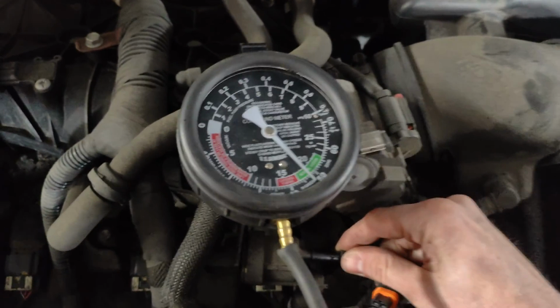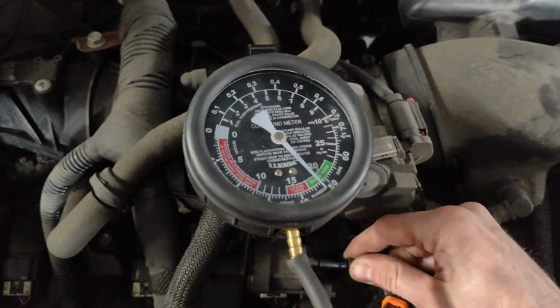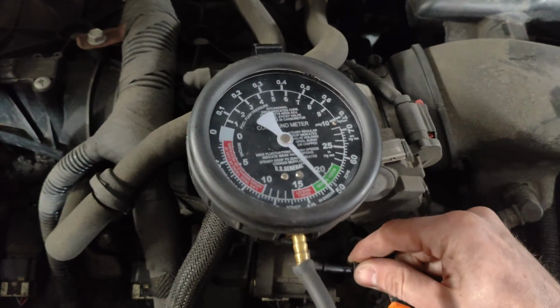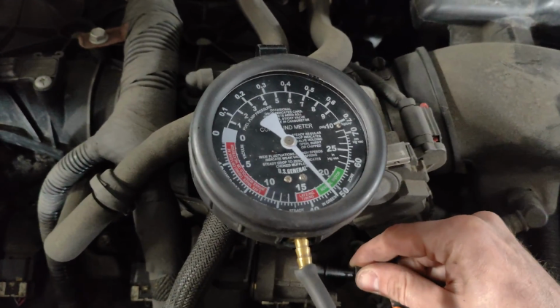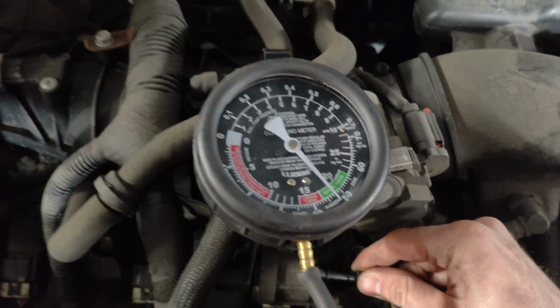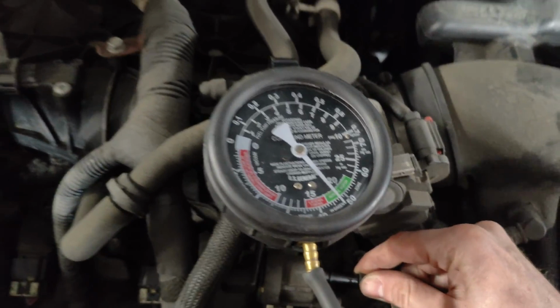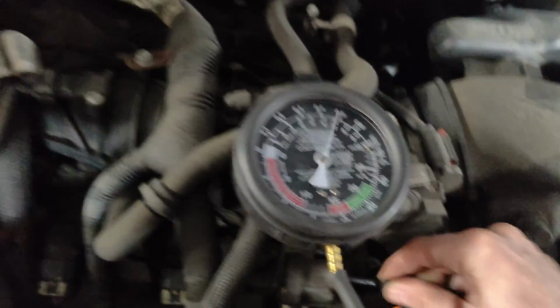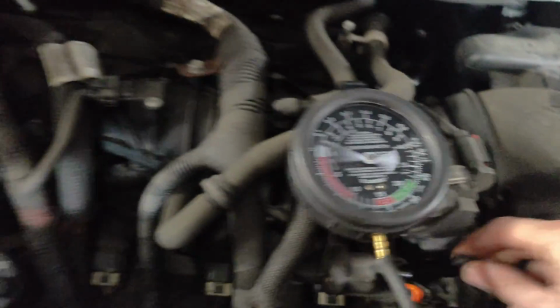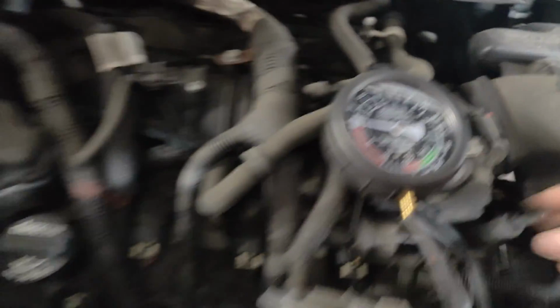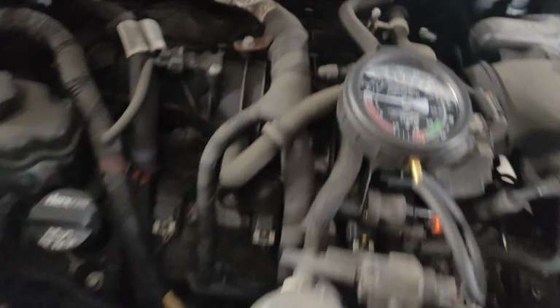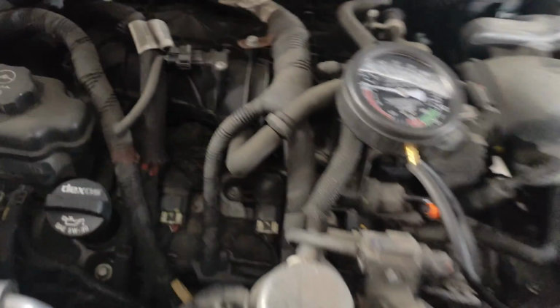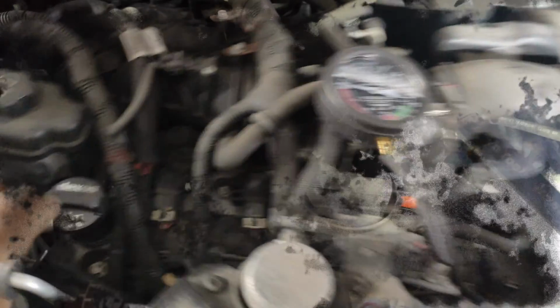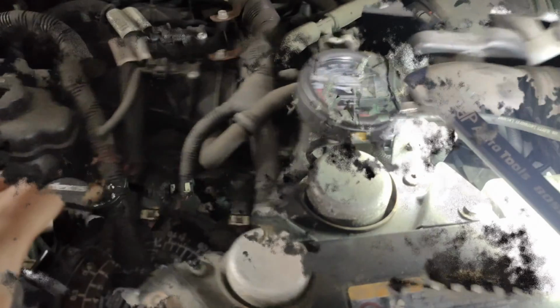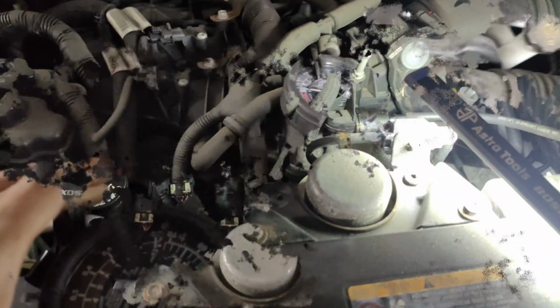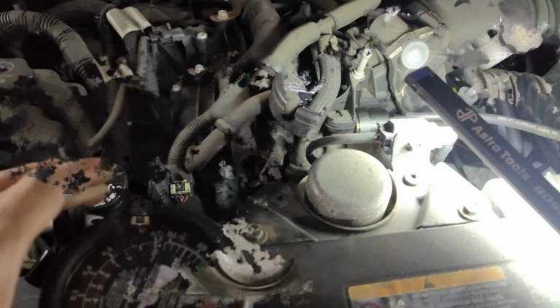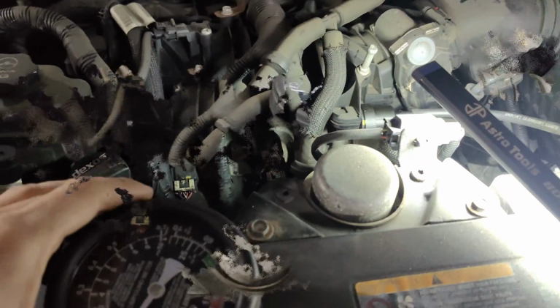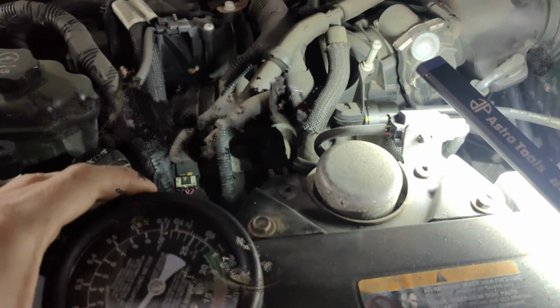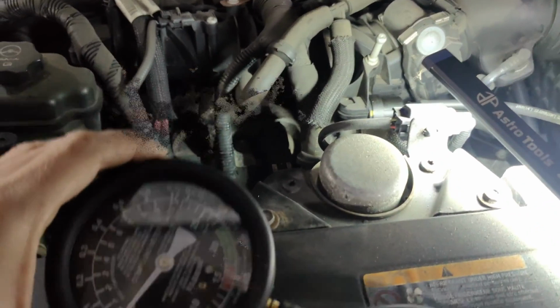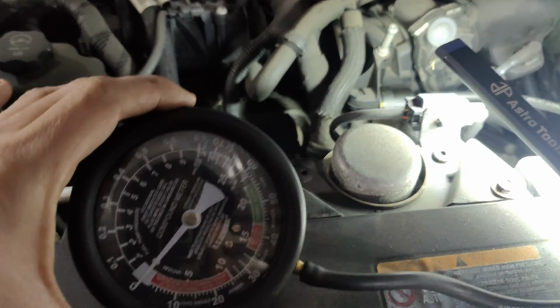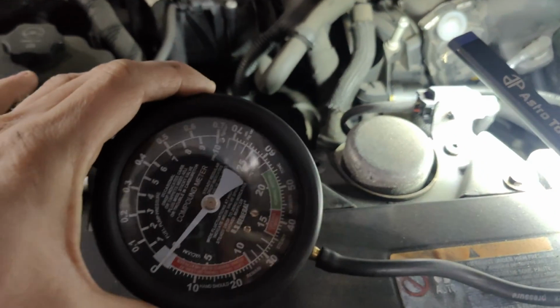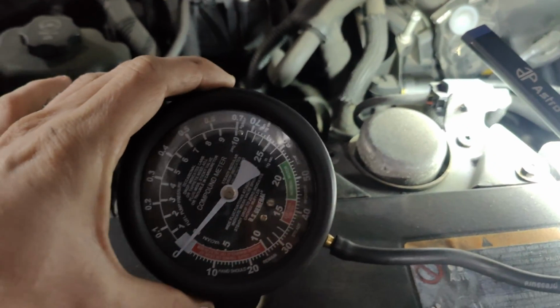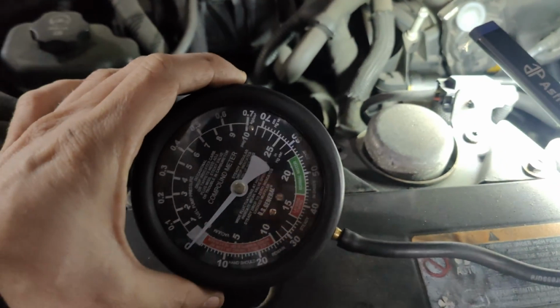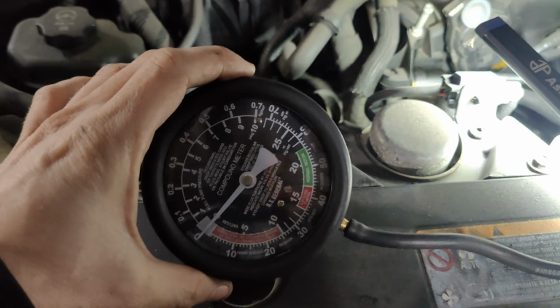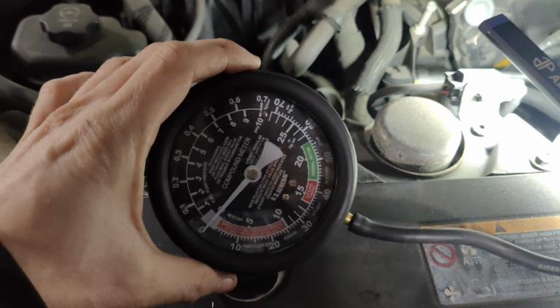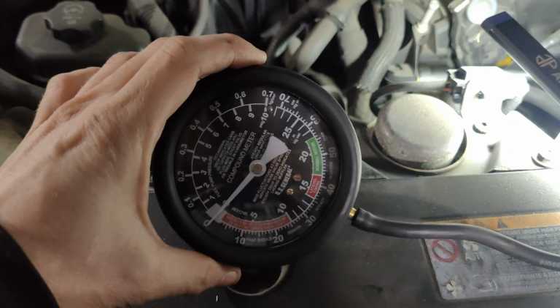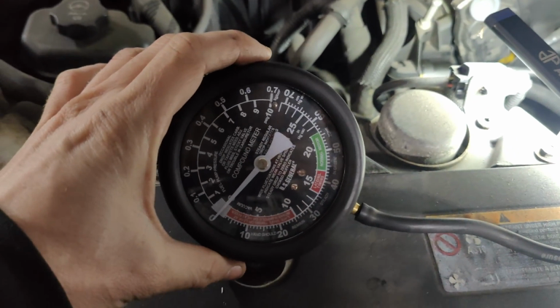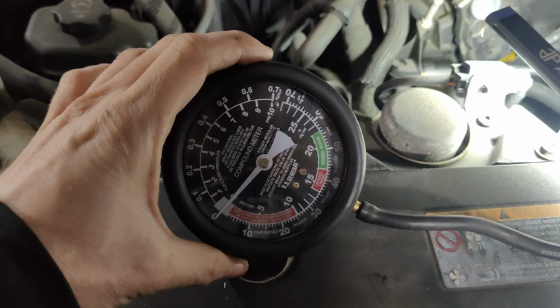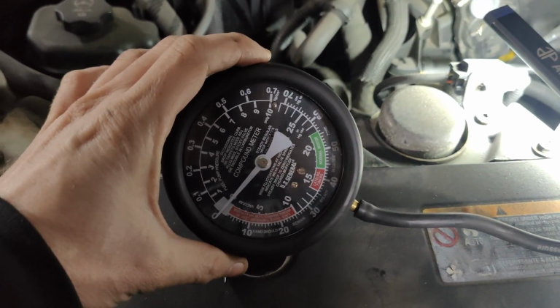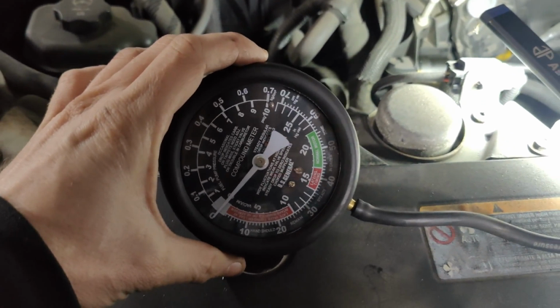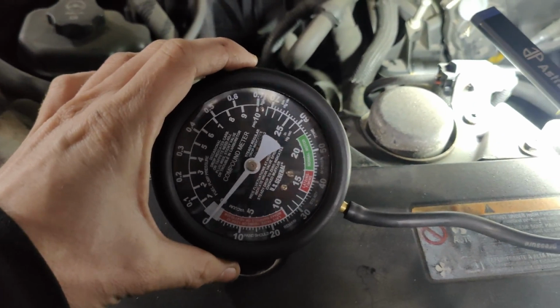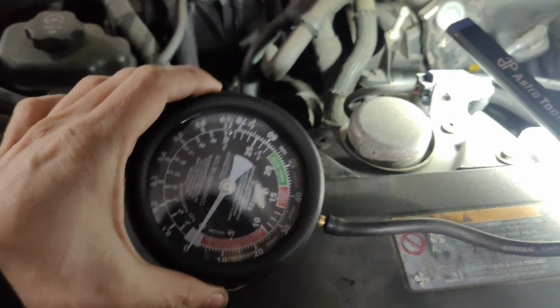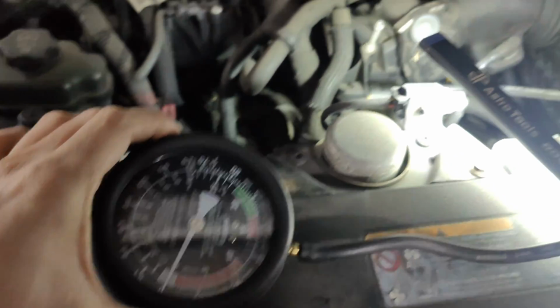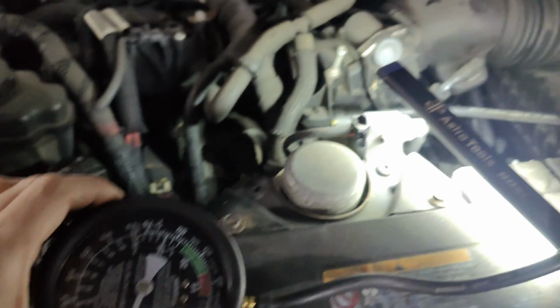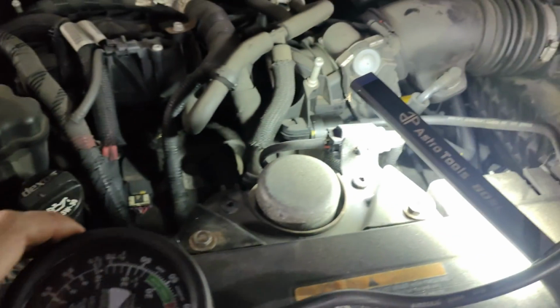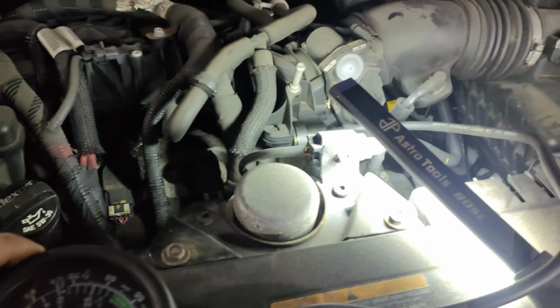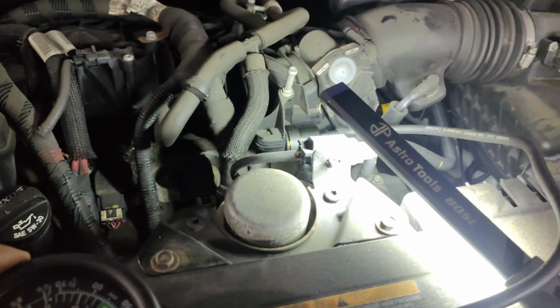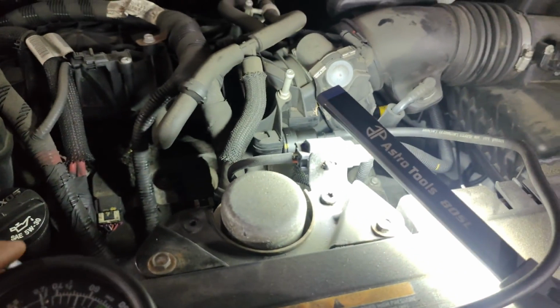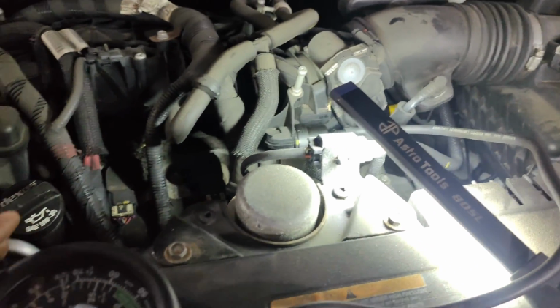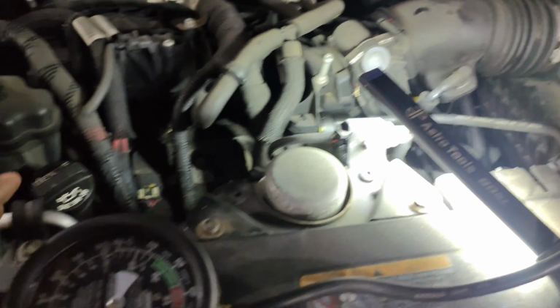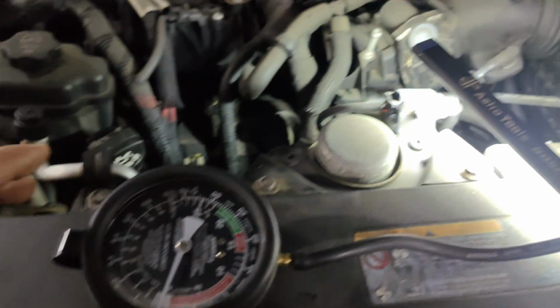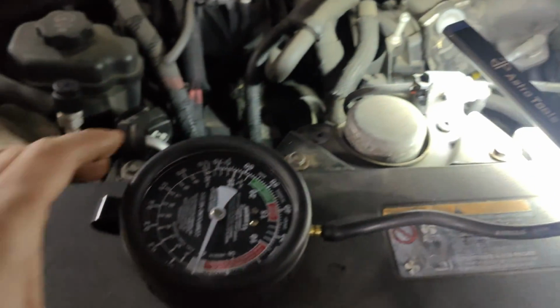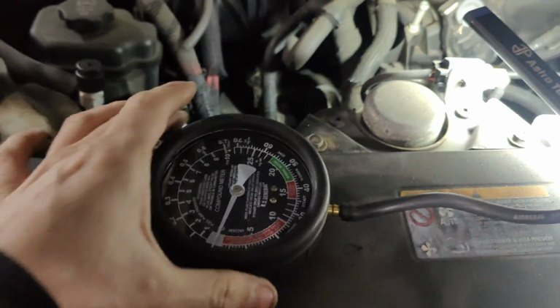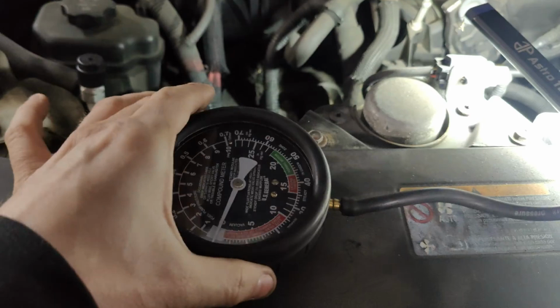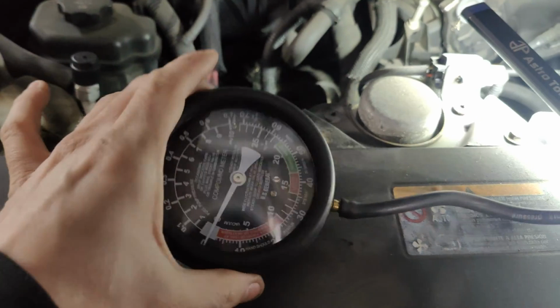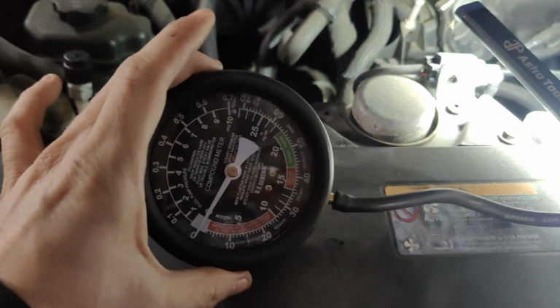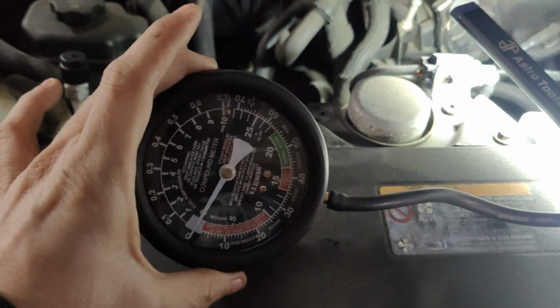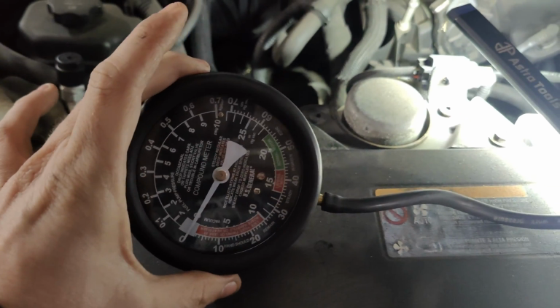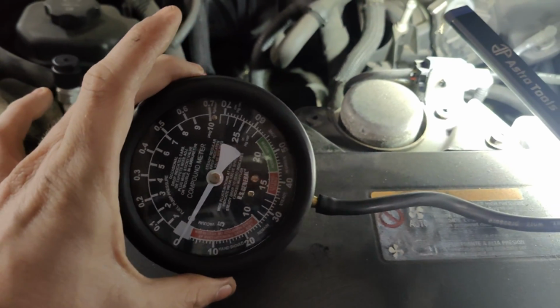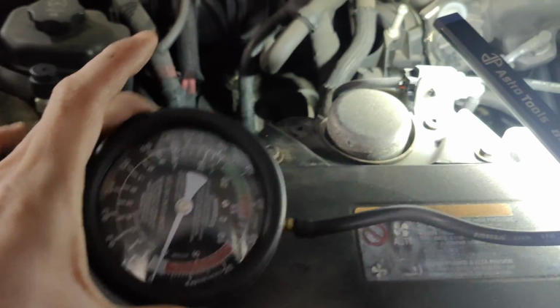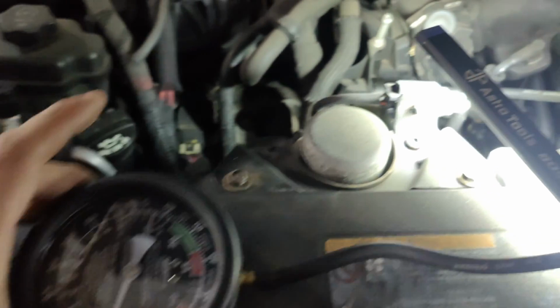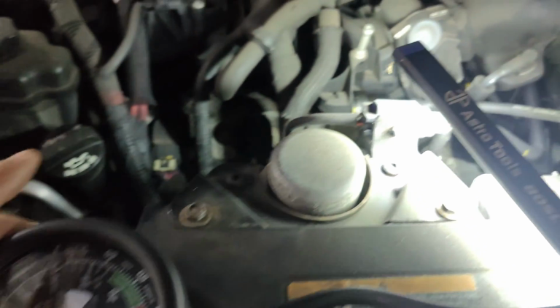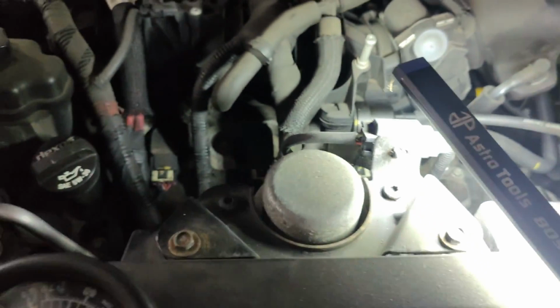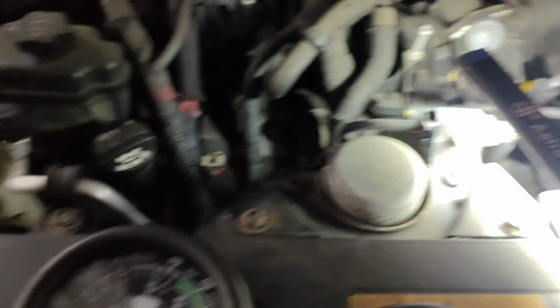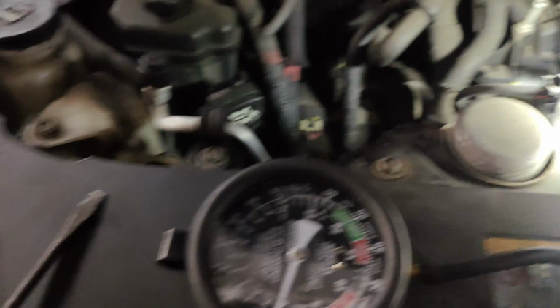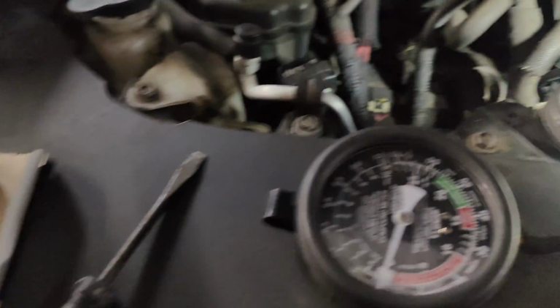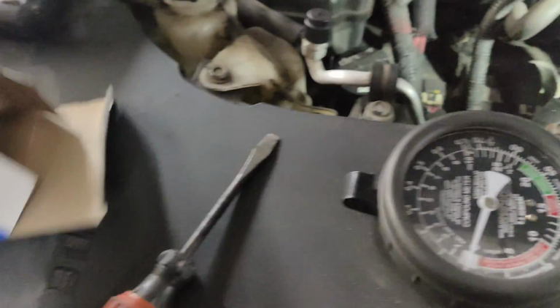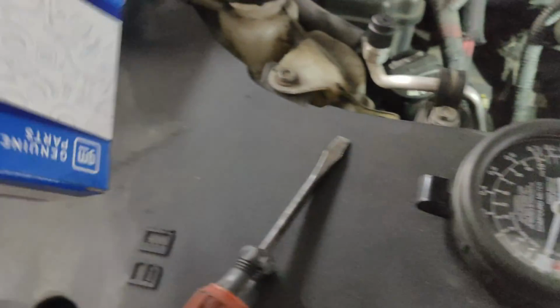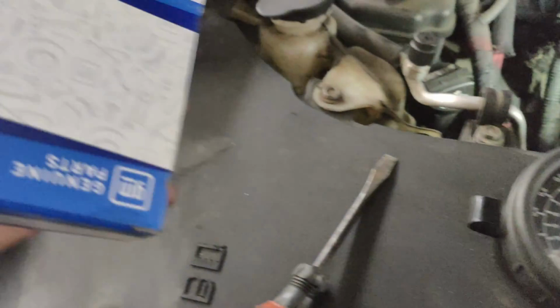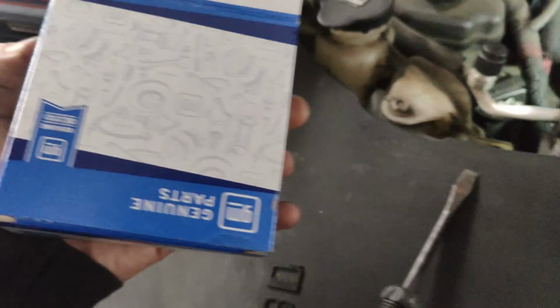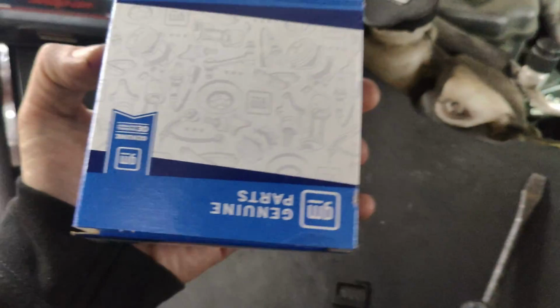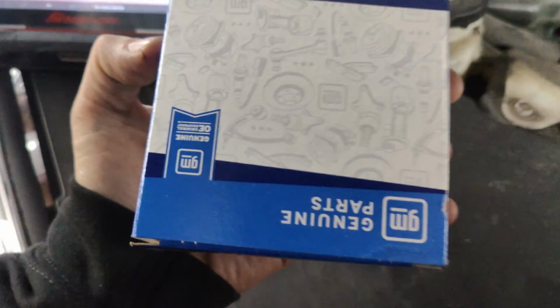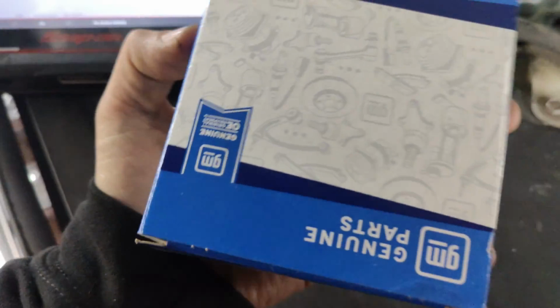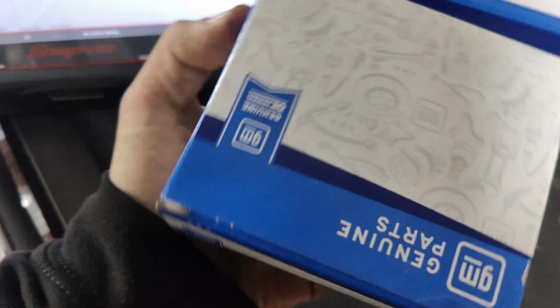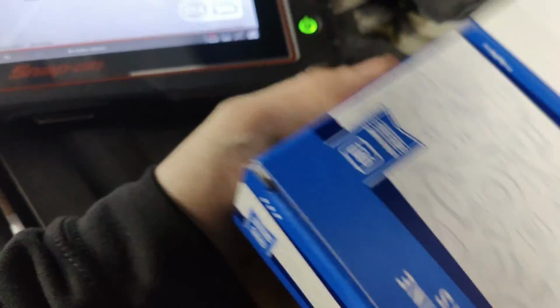We're done. Hey guys, we got a new purge valve. You can see it's not leaking. This is GM1, right in GM.